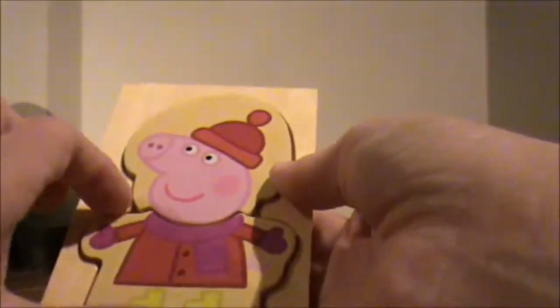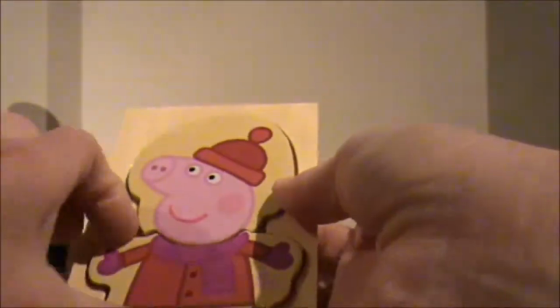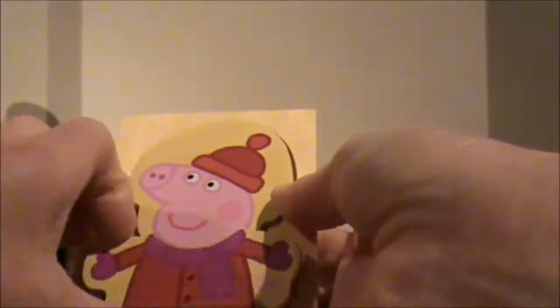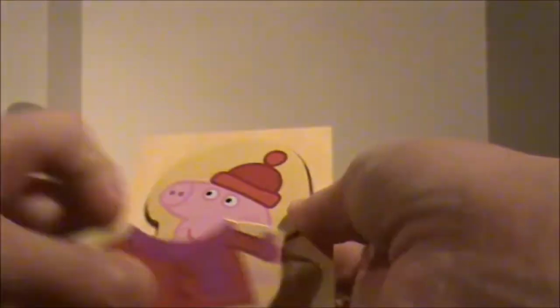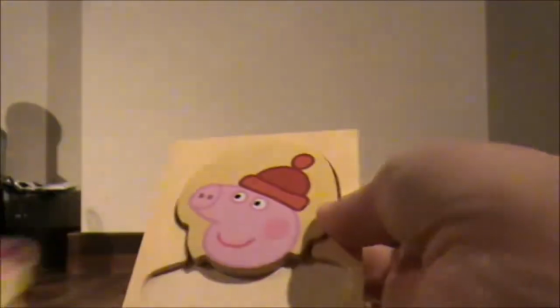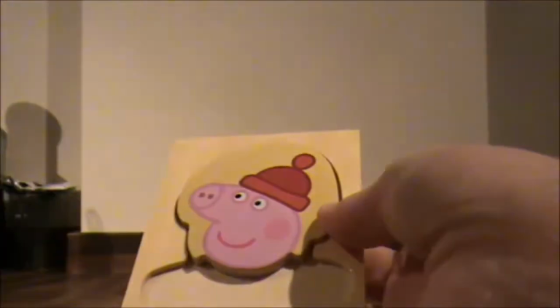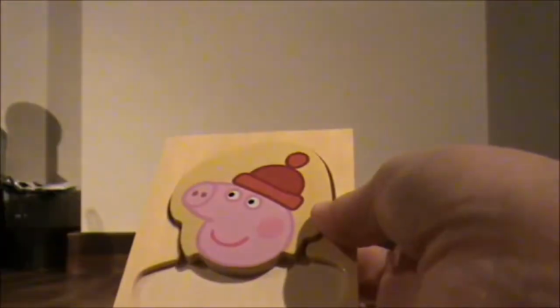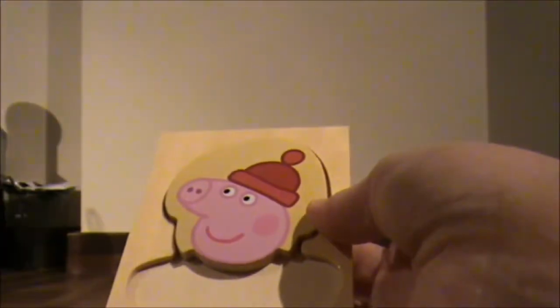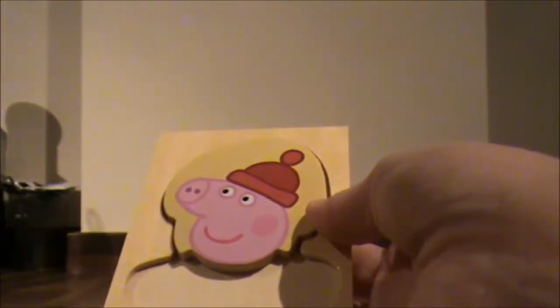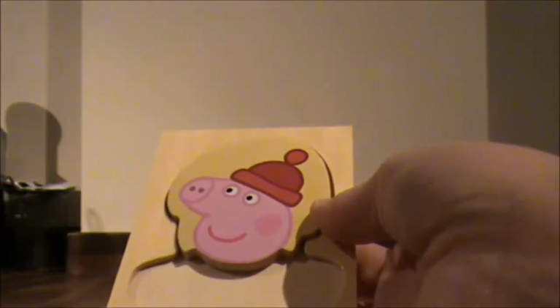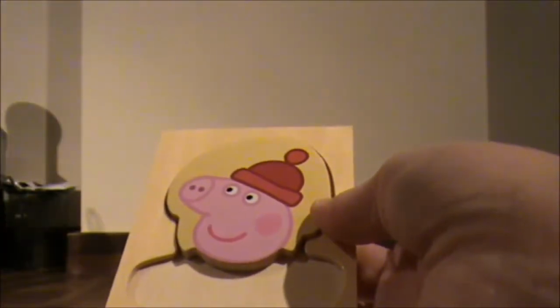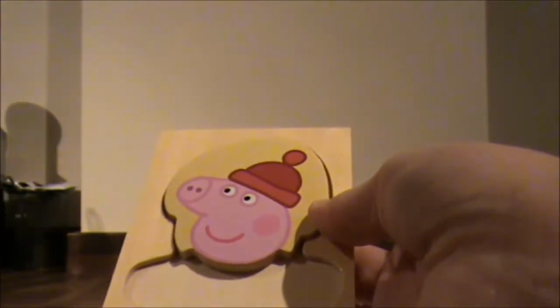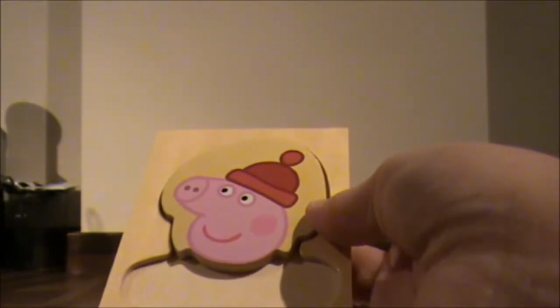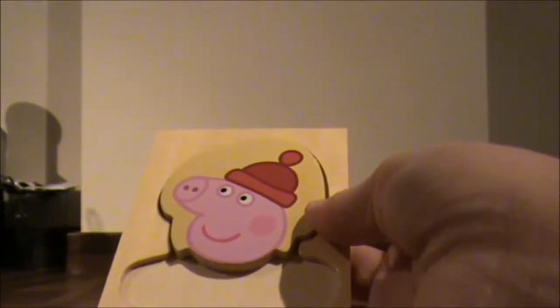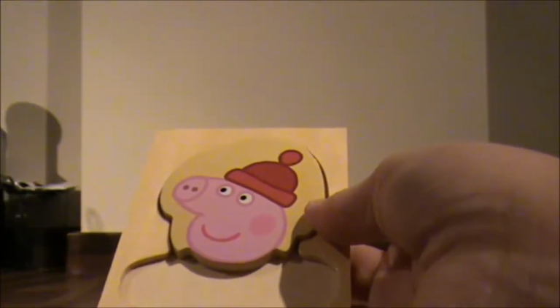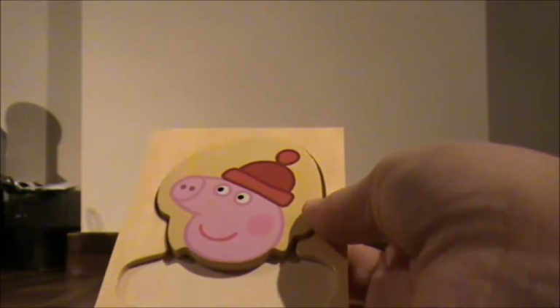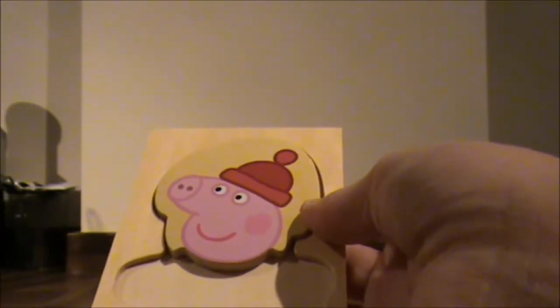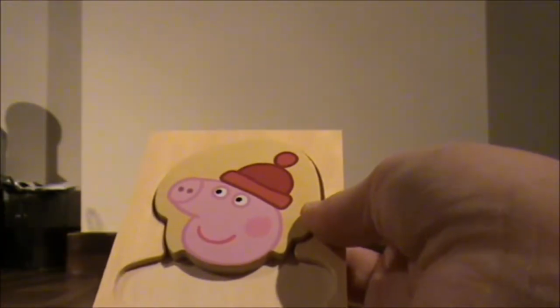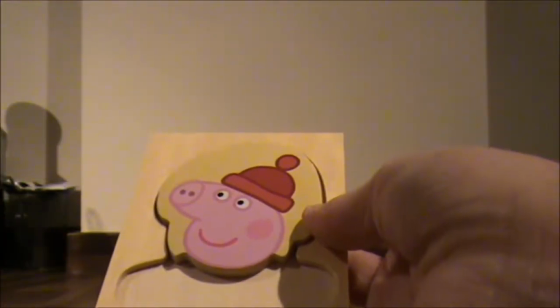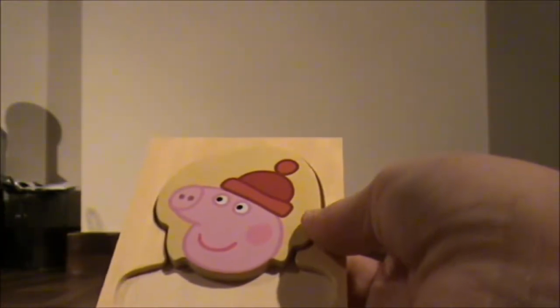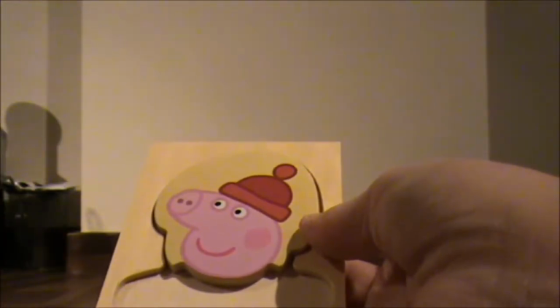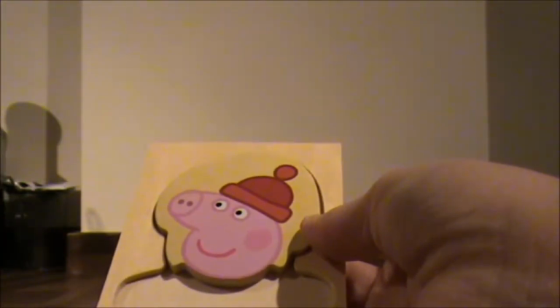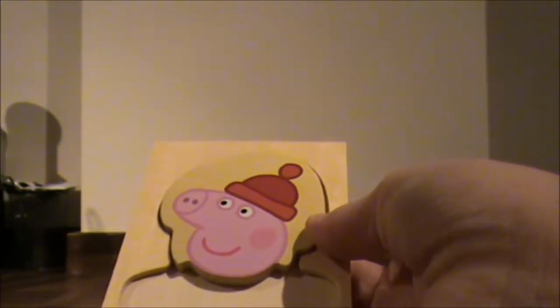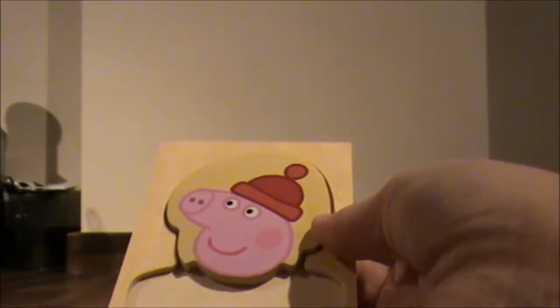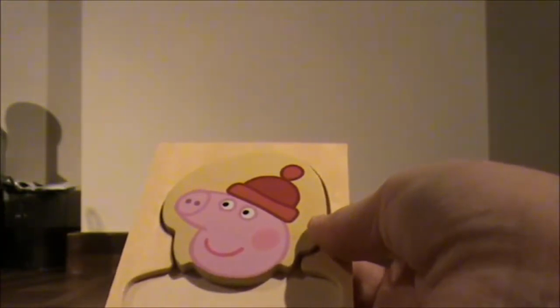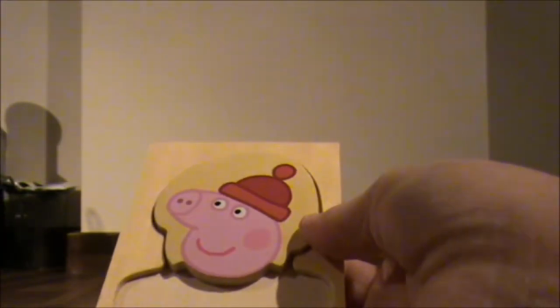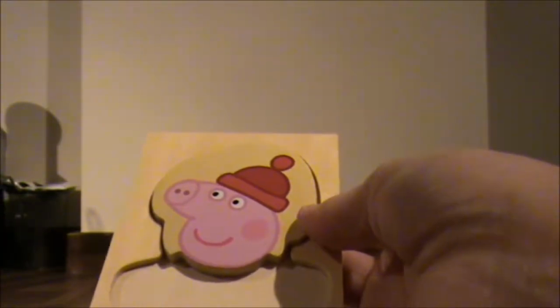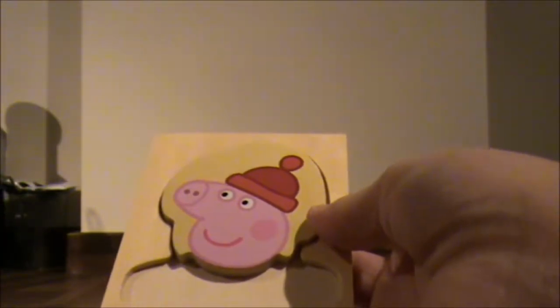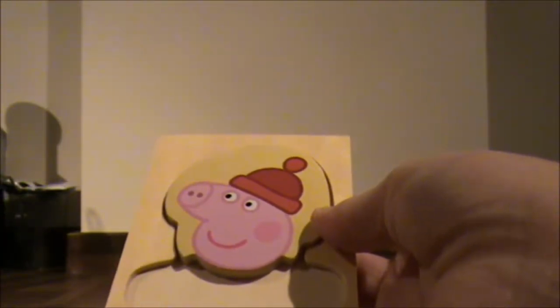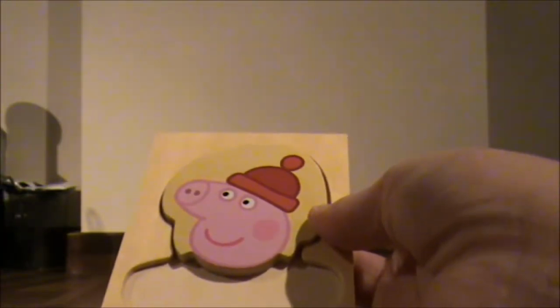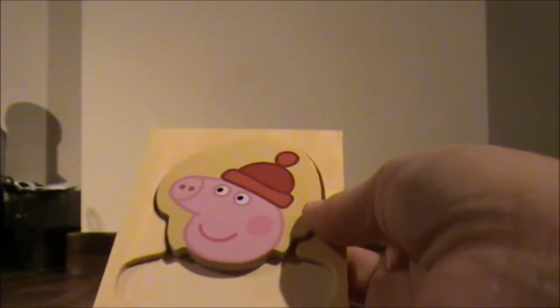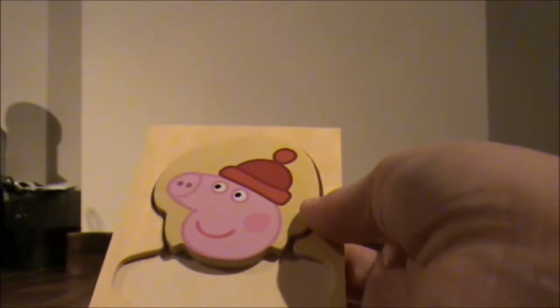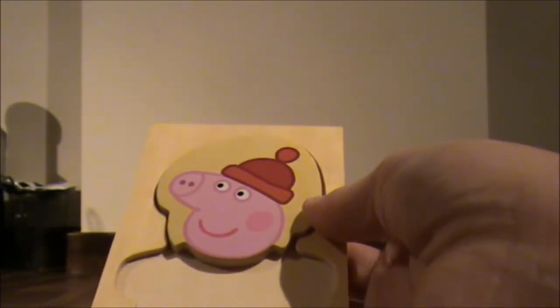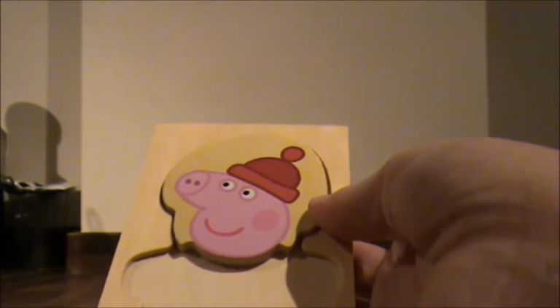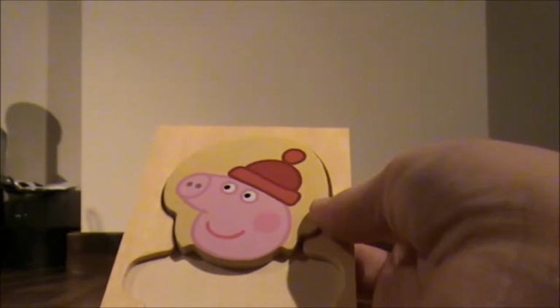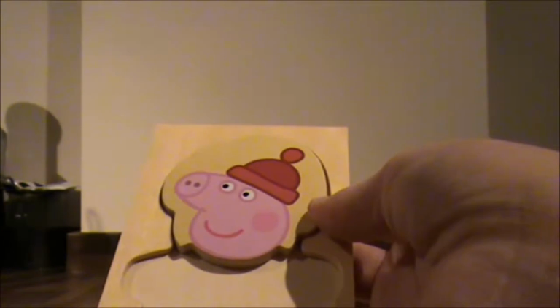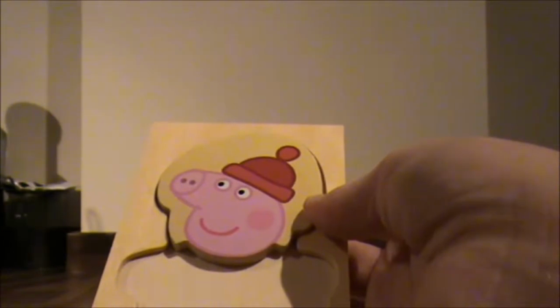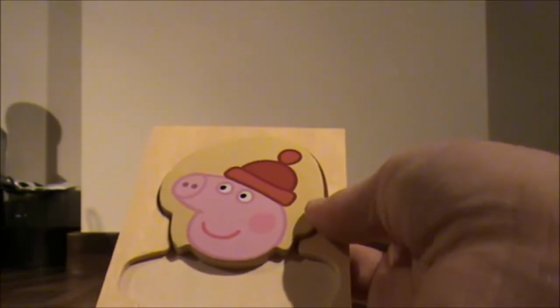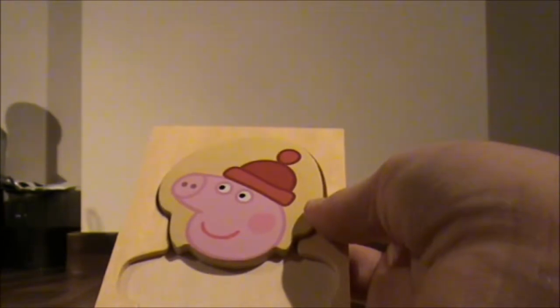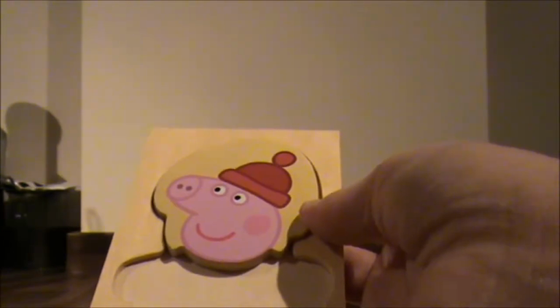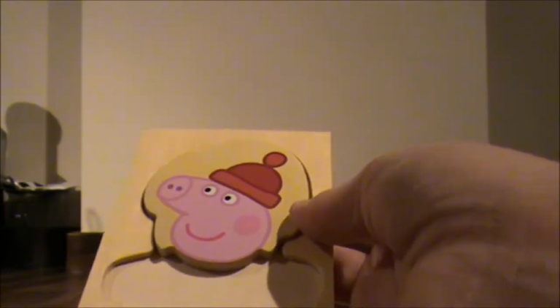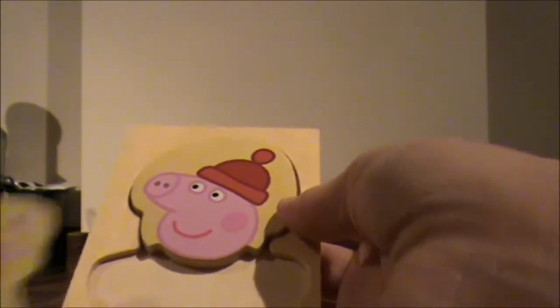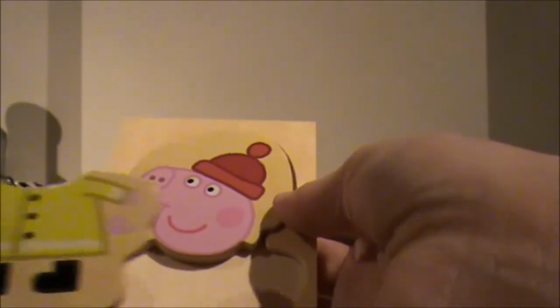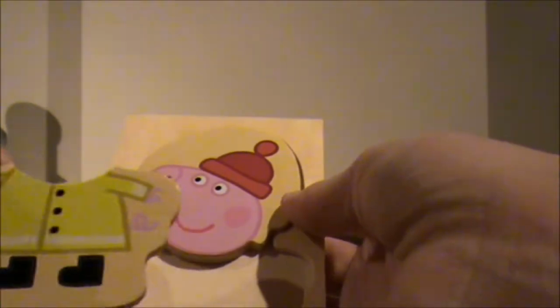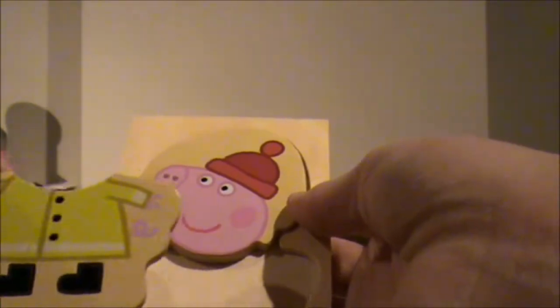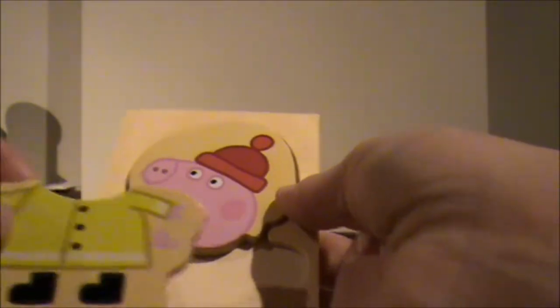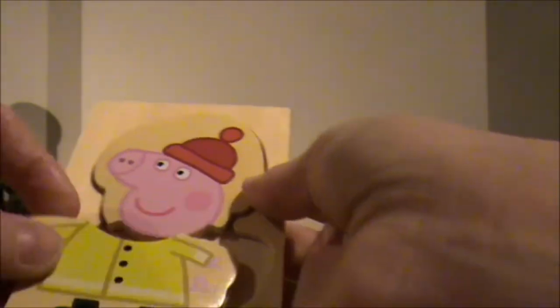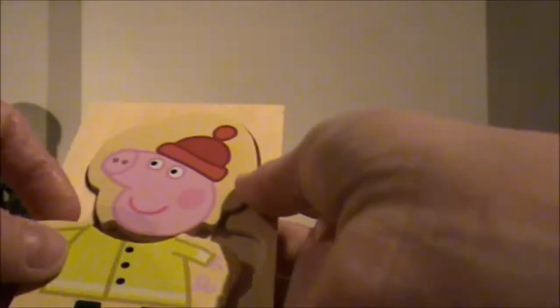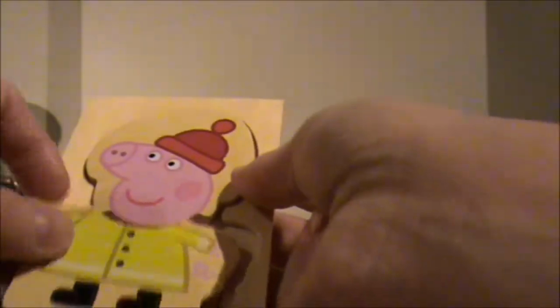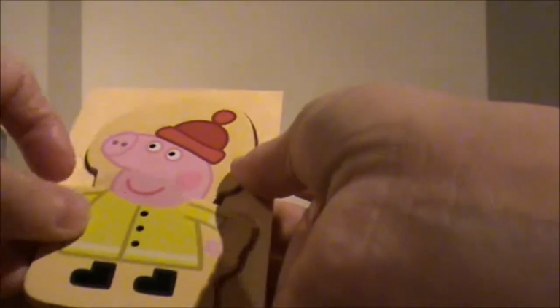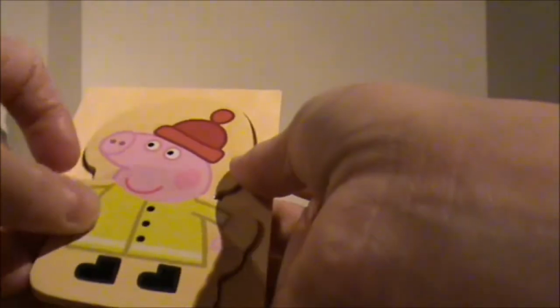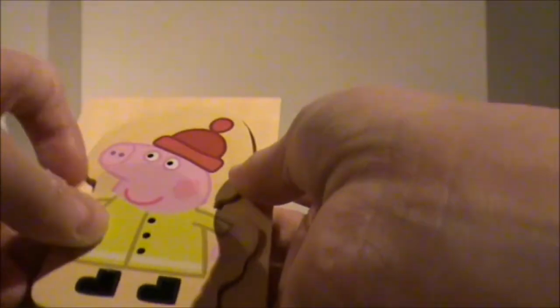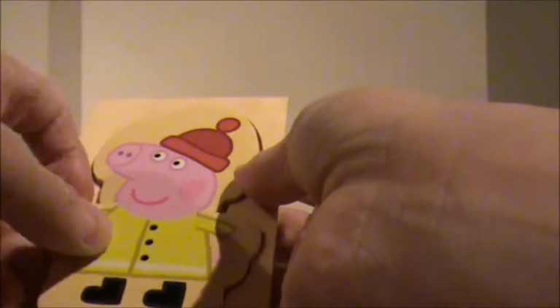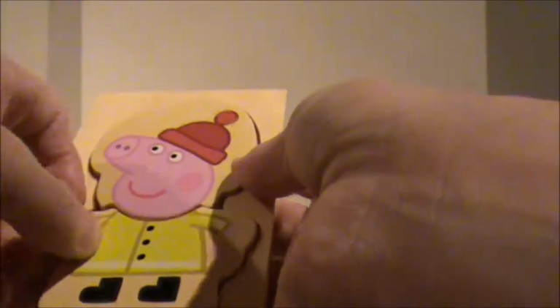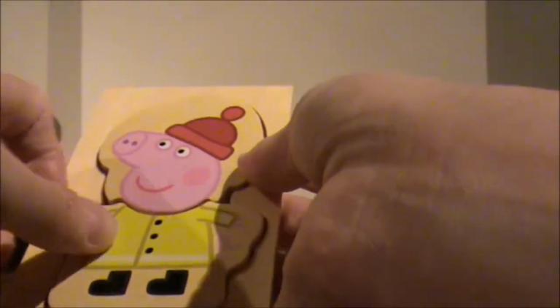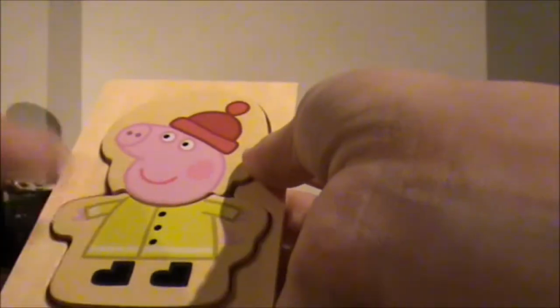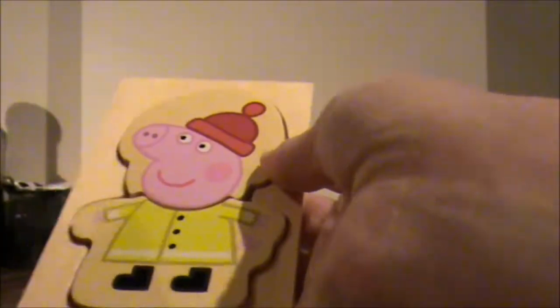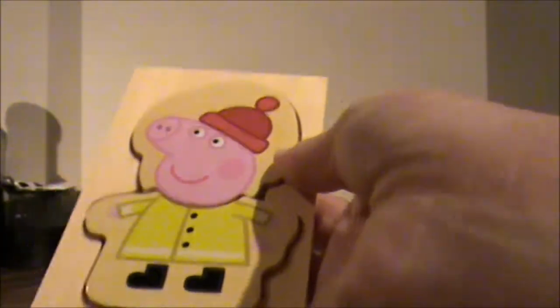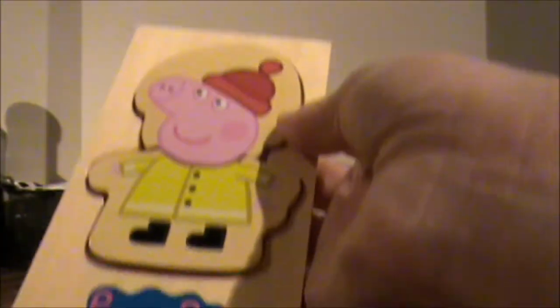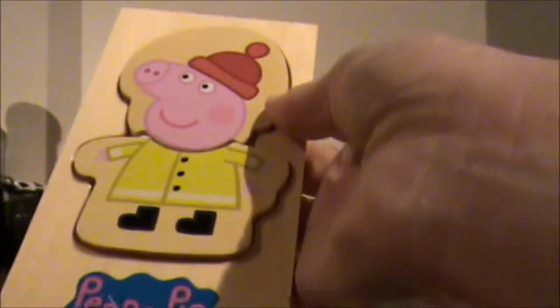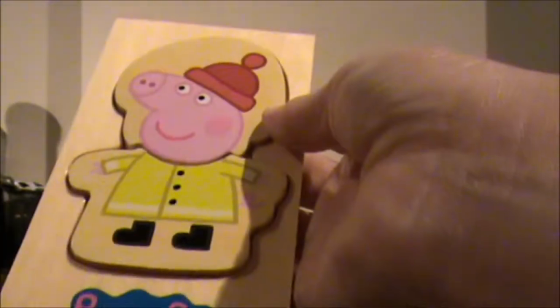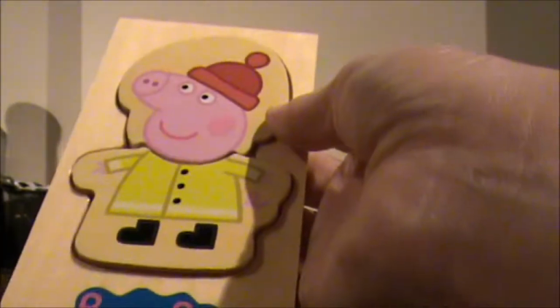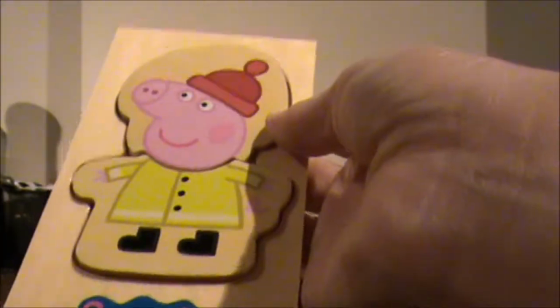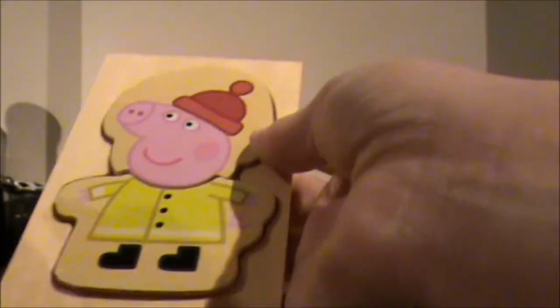So you can do any variation. If I wanted to, I could do a Peppa like that with that hat, and then just change the coat.